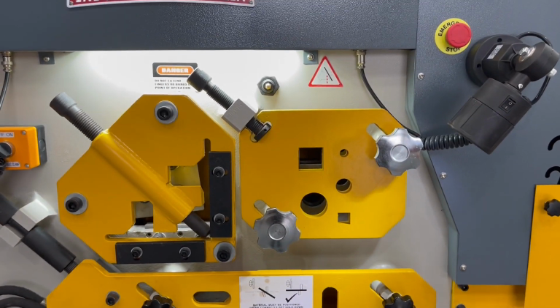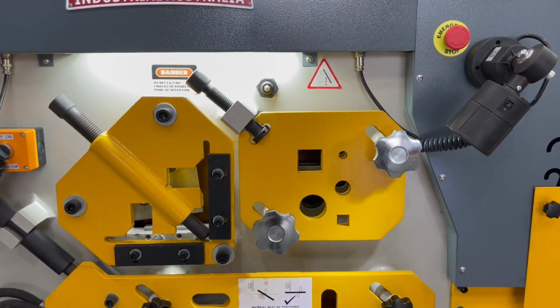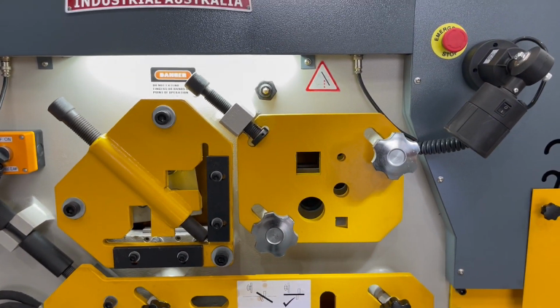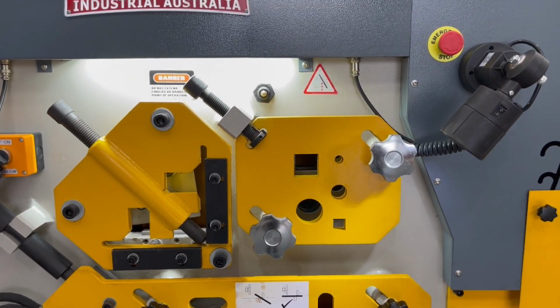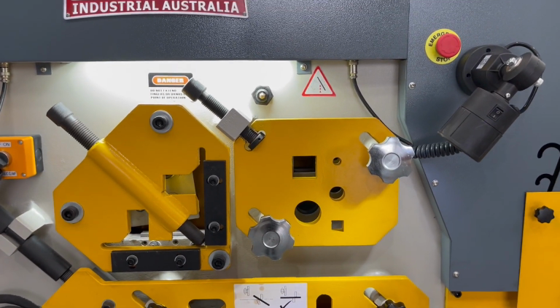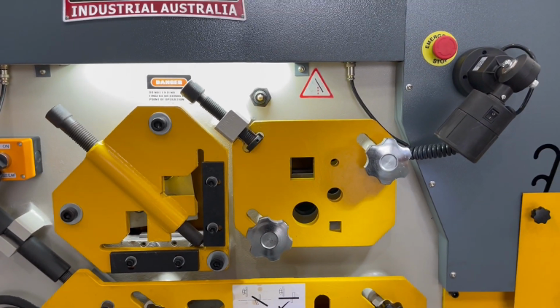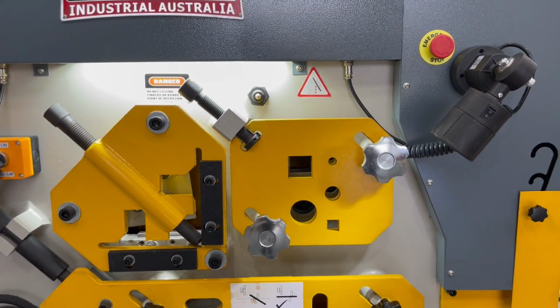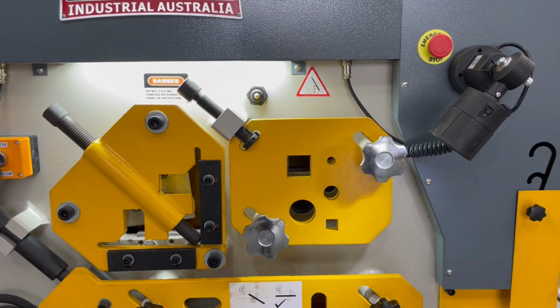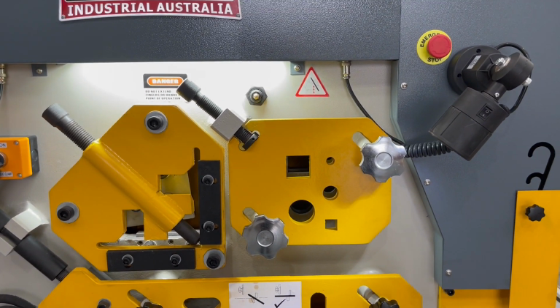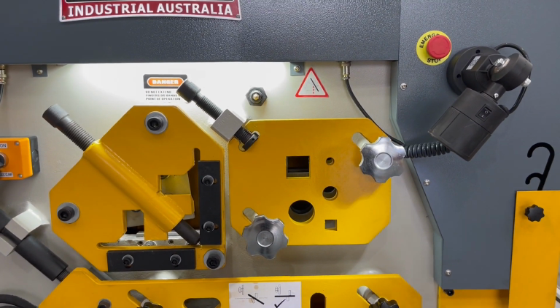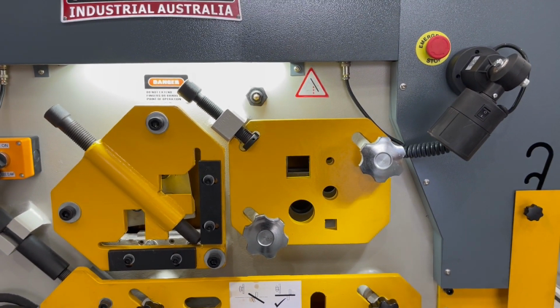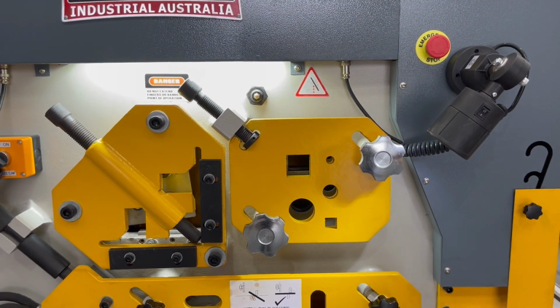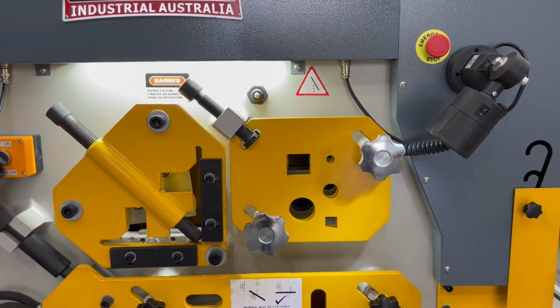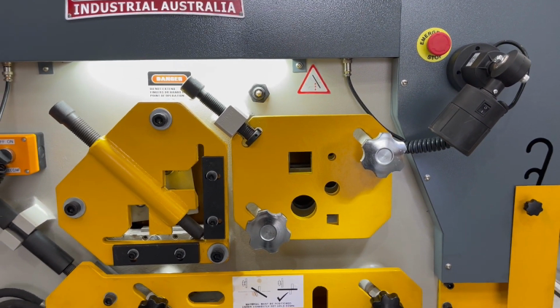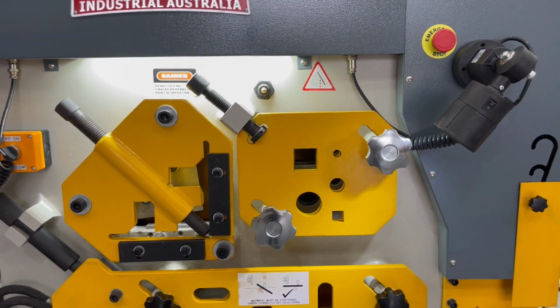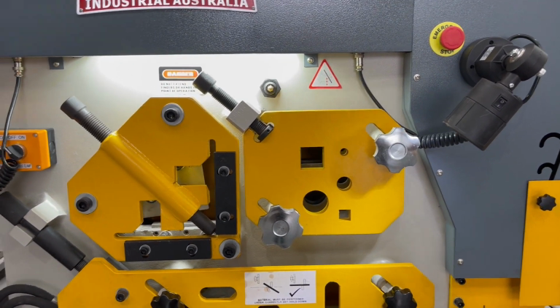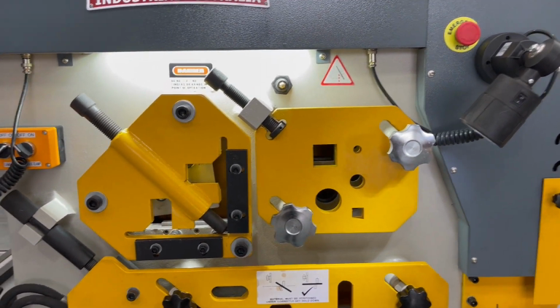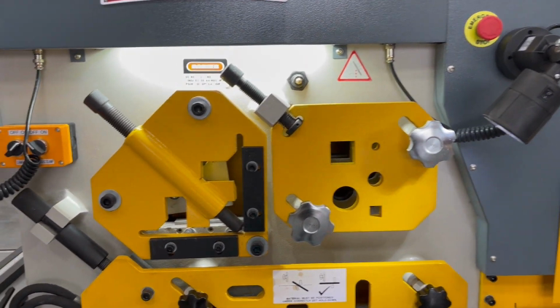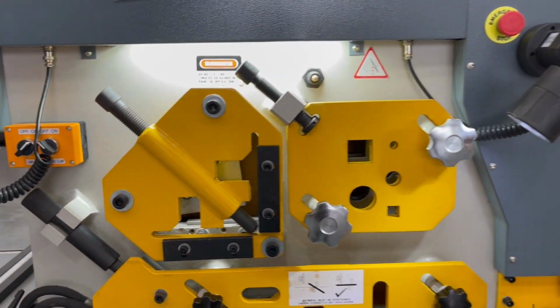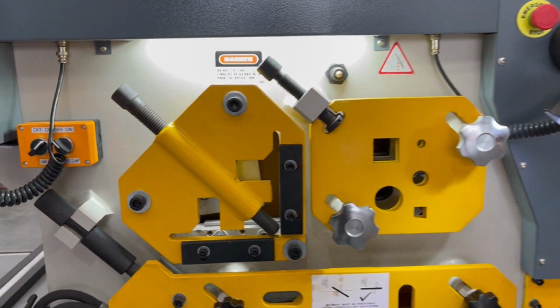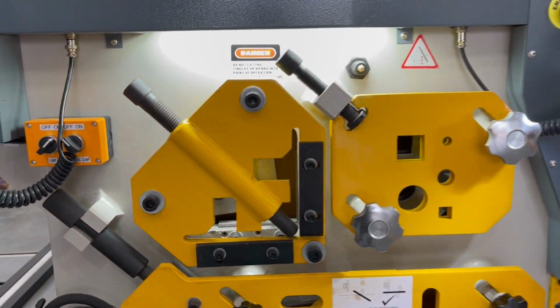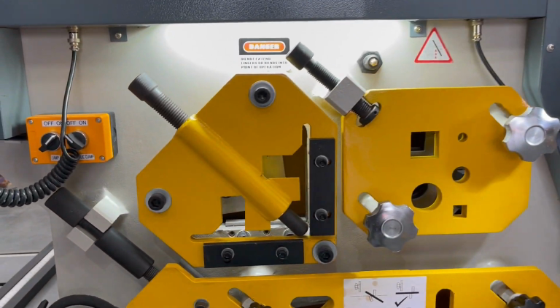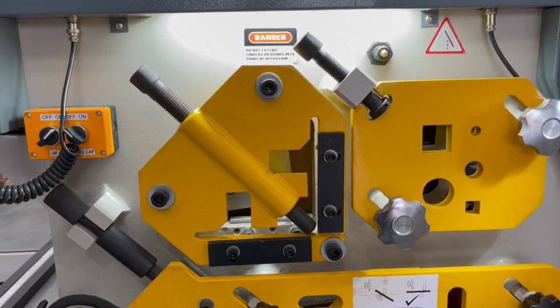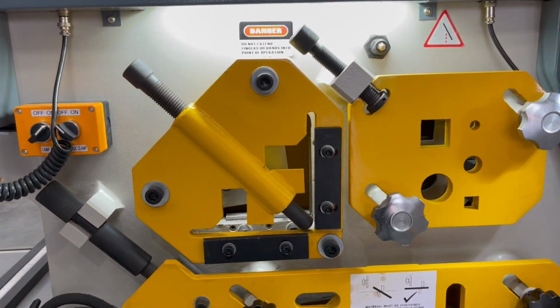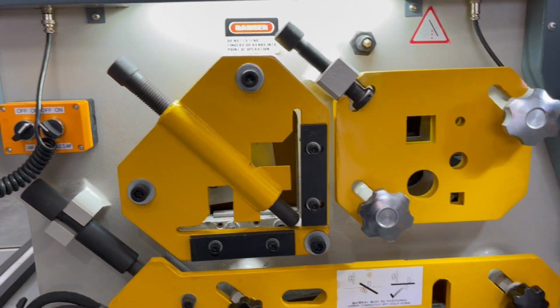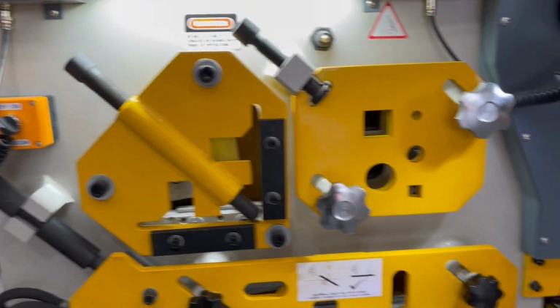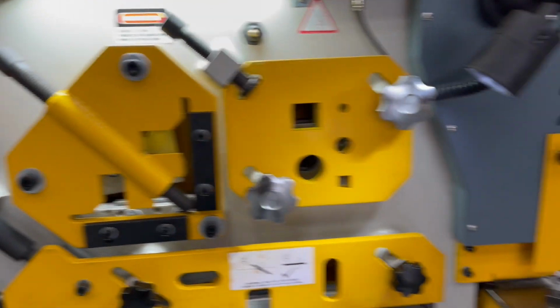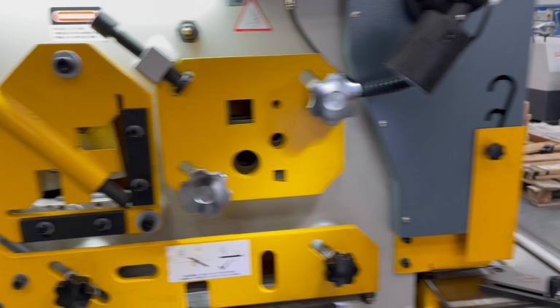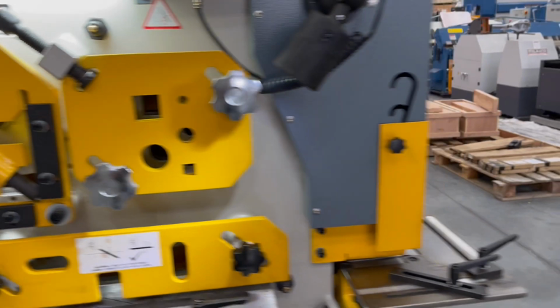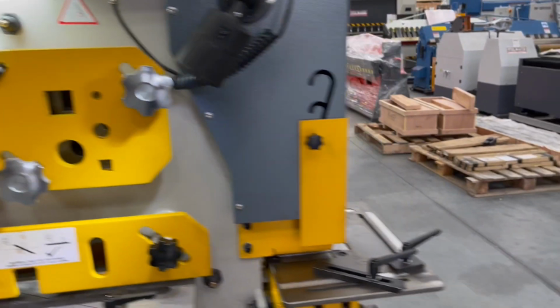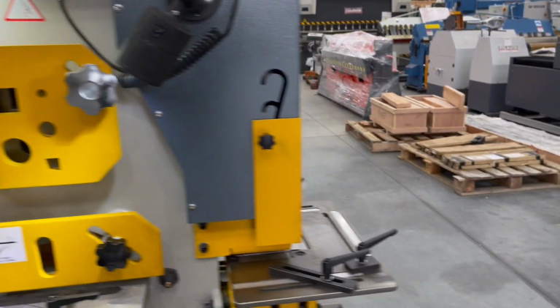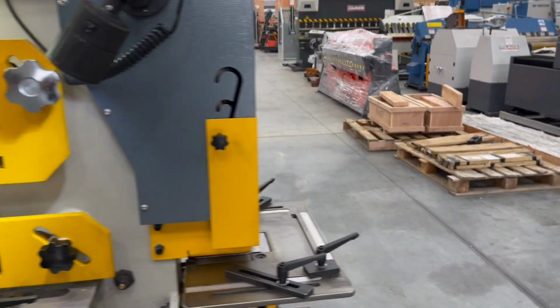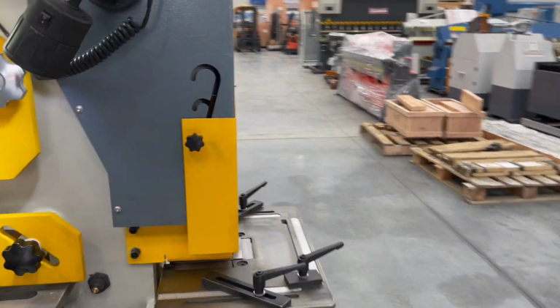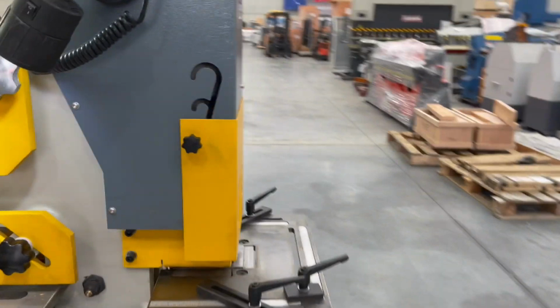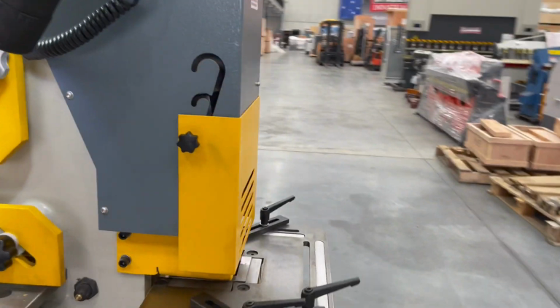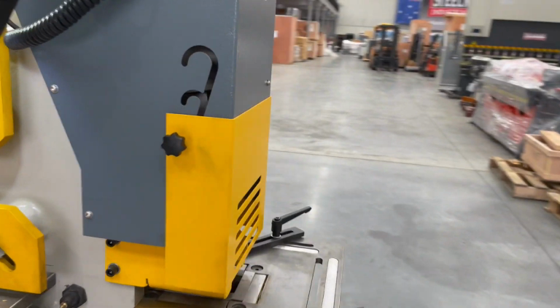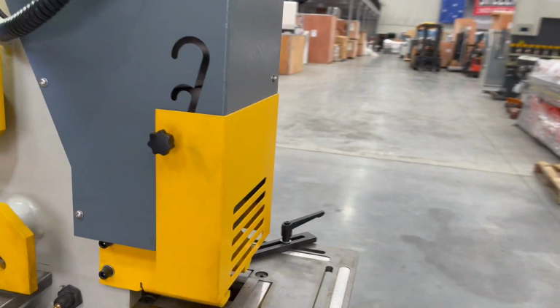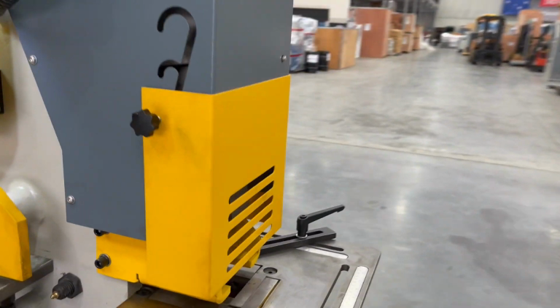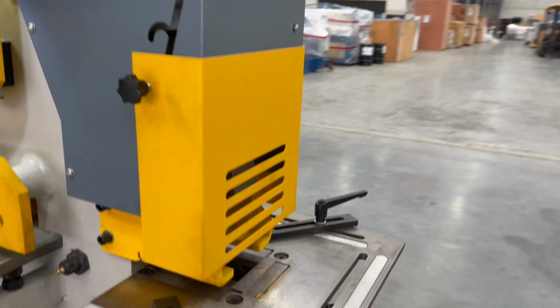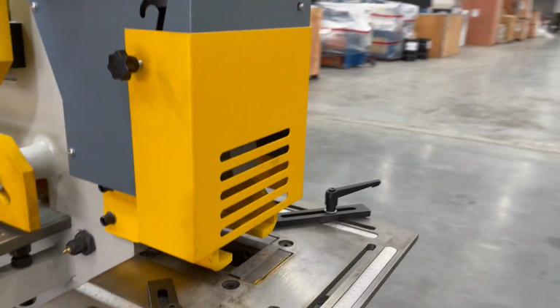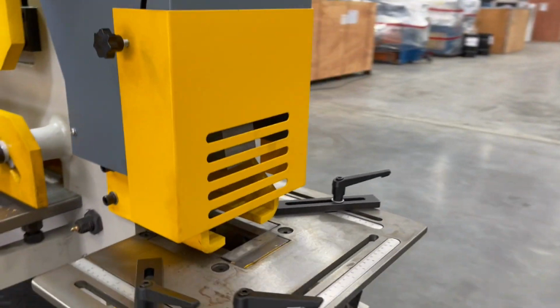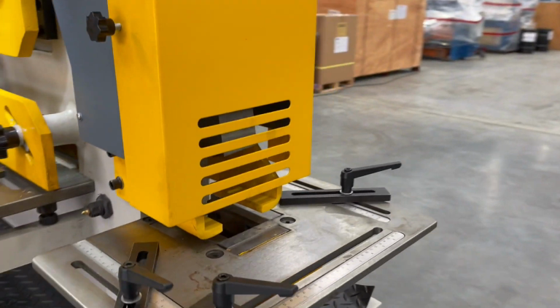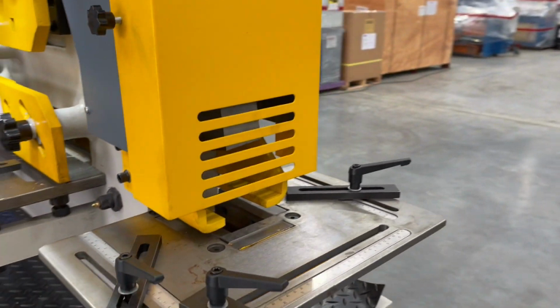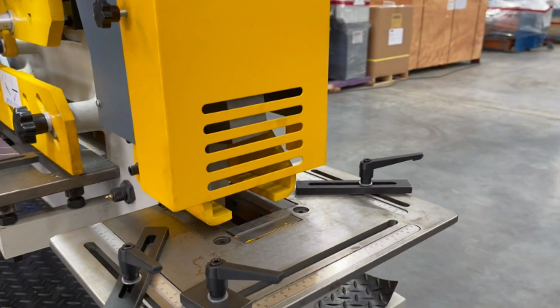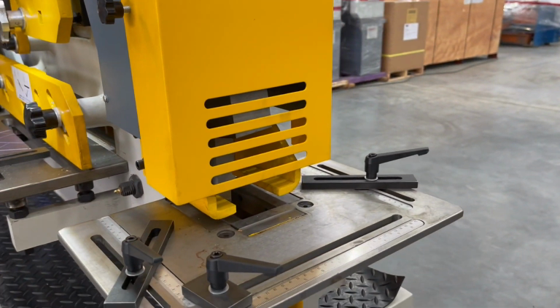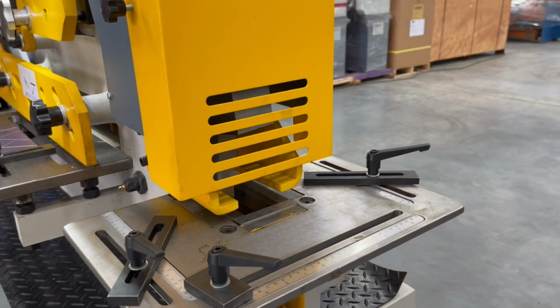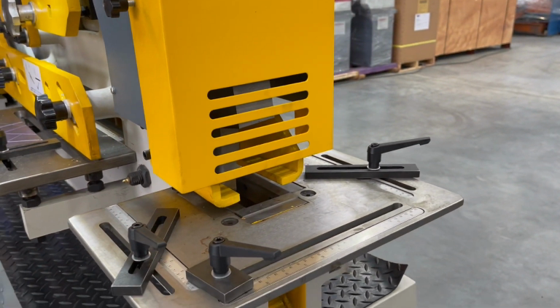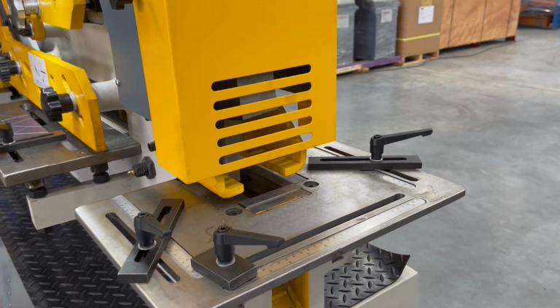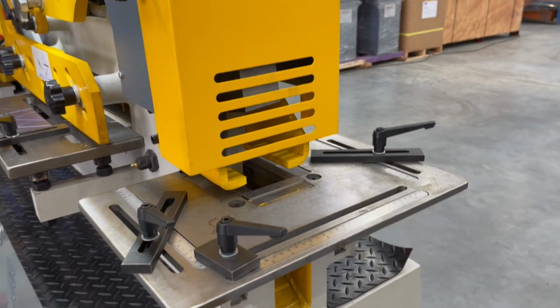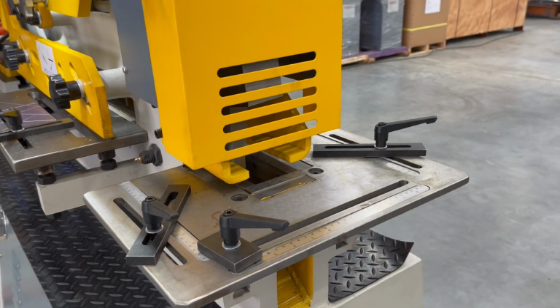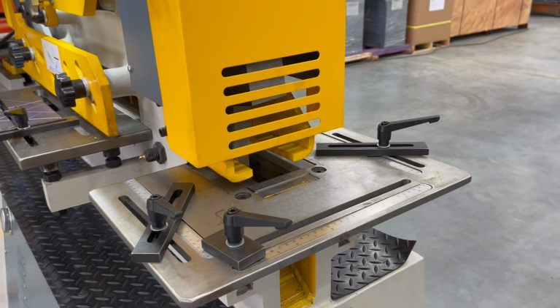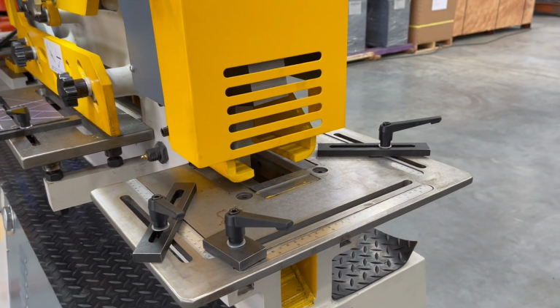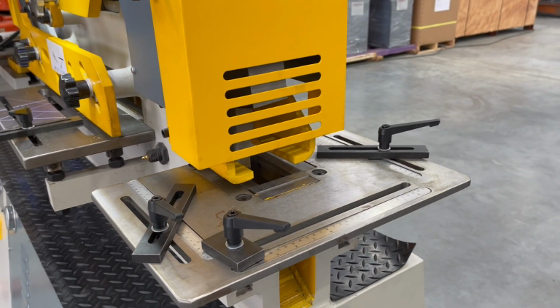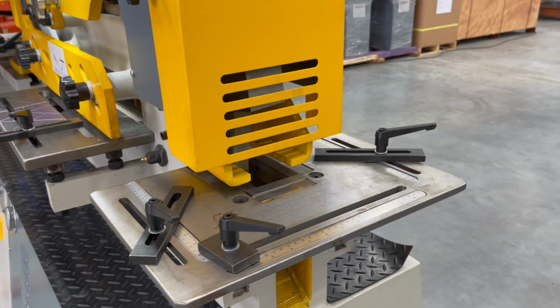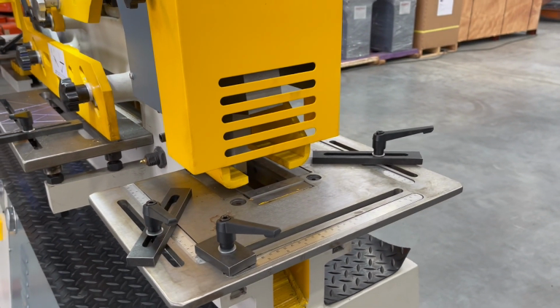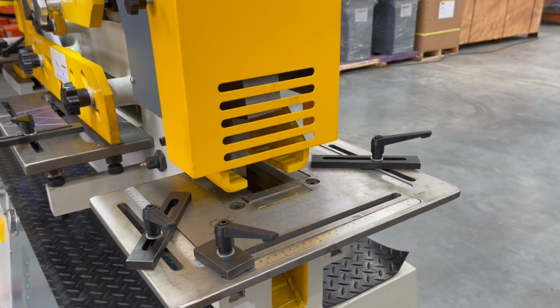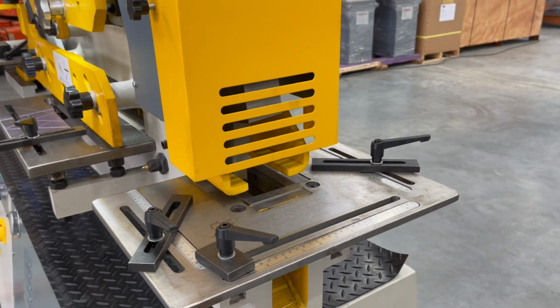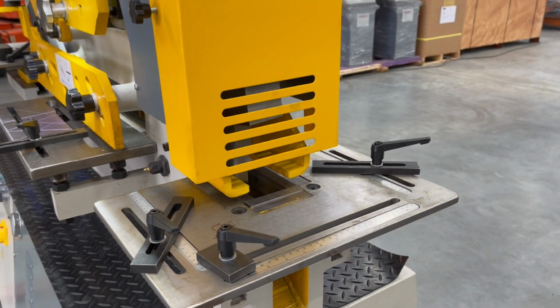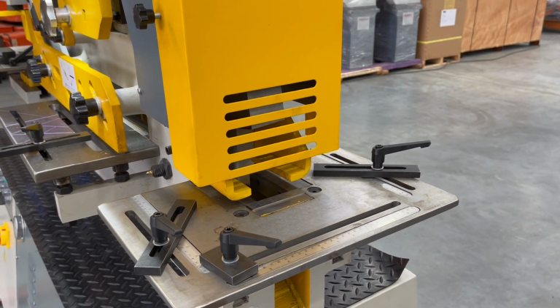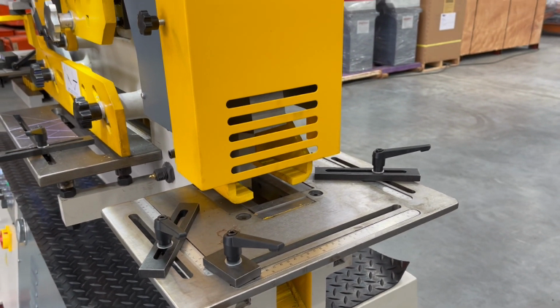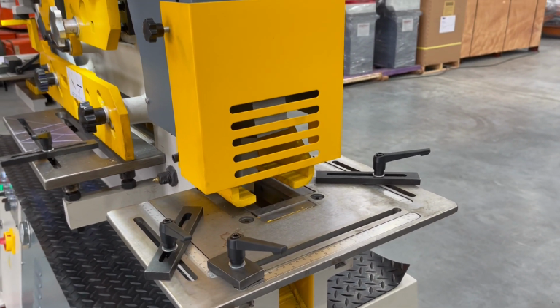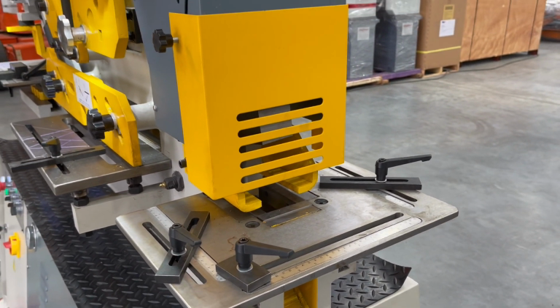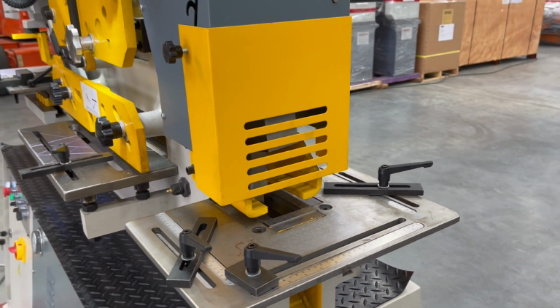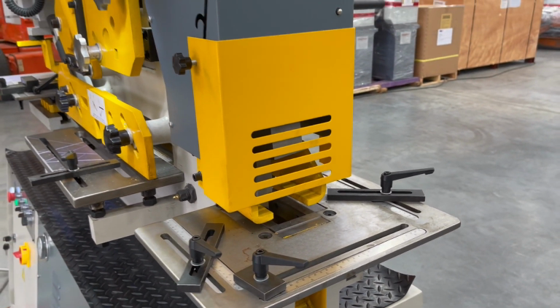the flat plate shearing, the solid round and square, the angle cropping station, and also the rear notching station just in the back there, as well as the rectangular notching station.